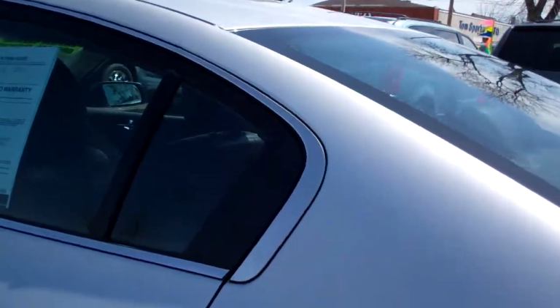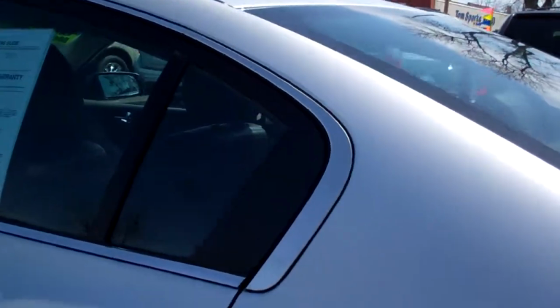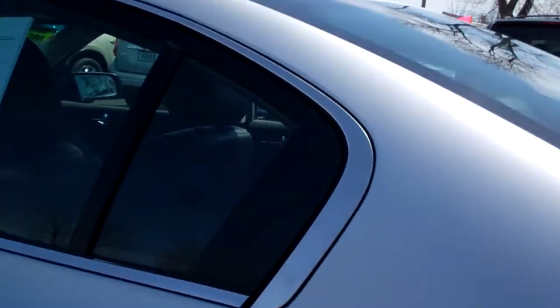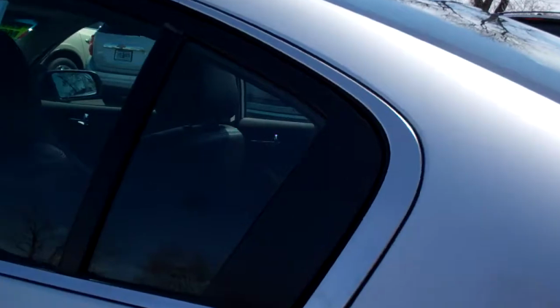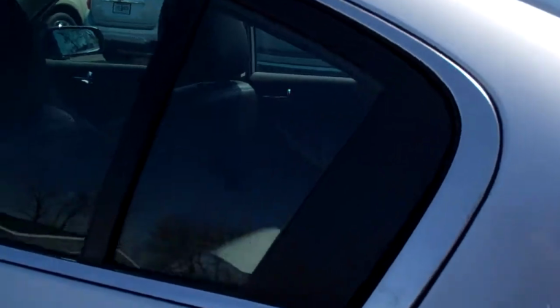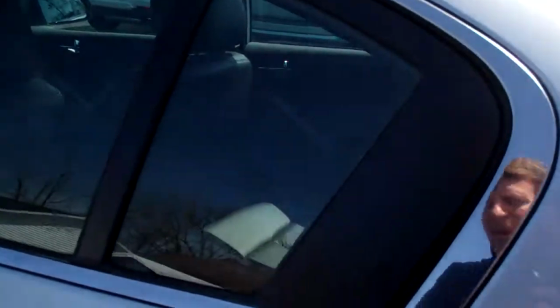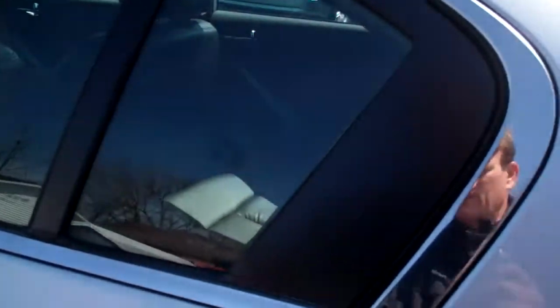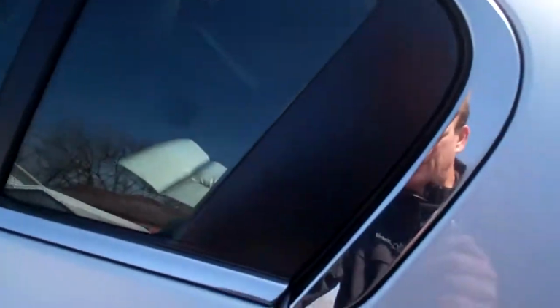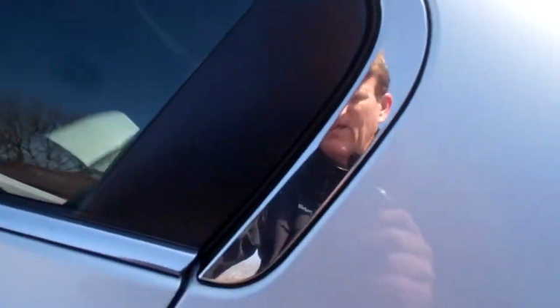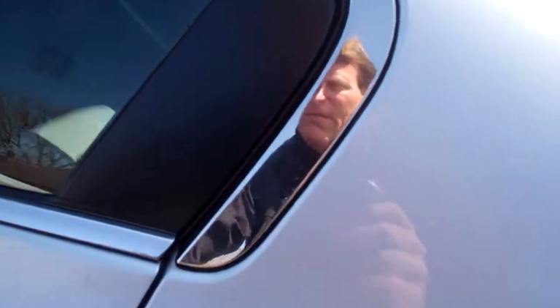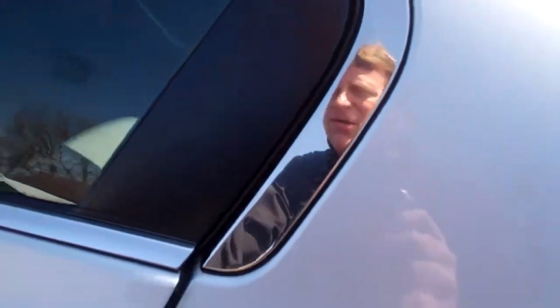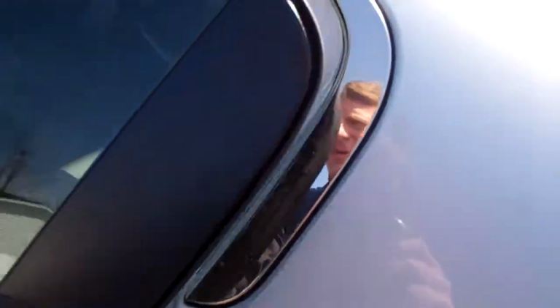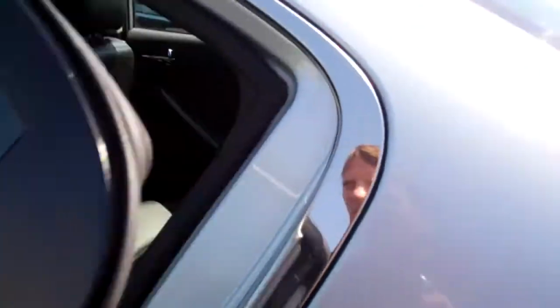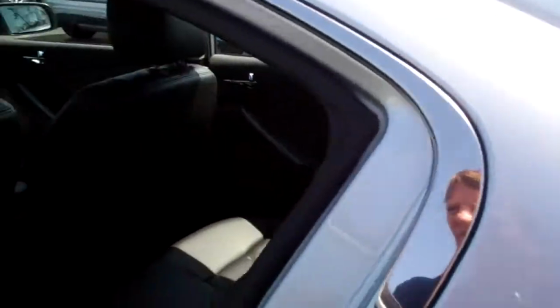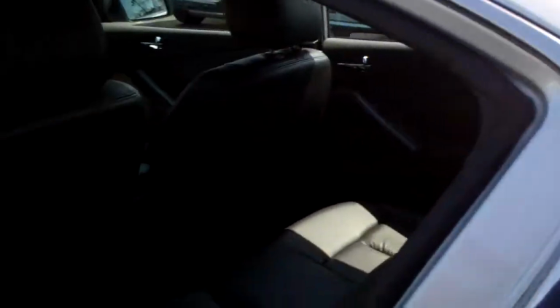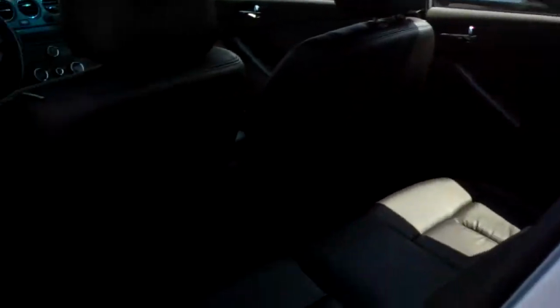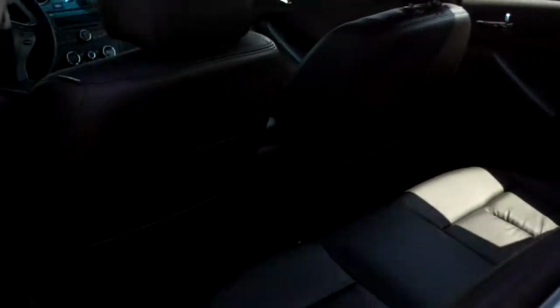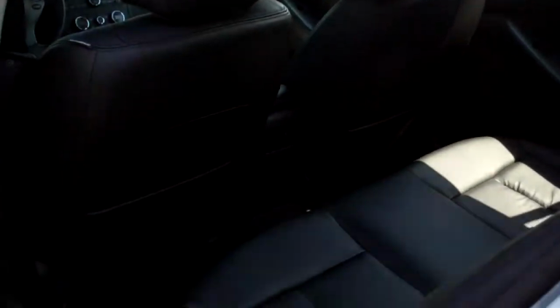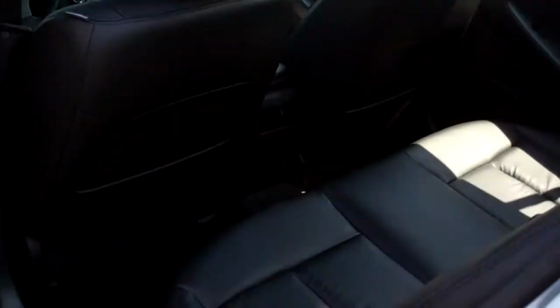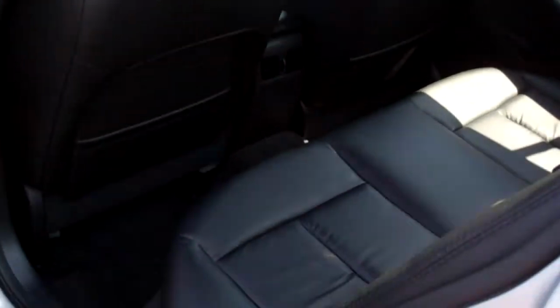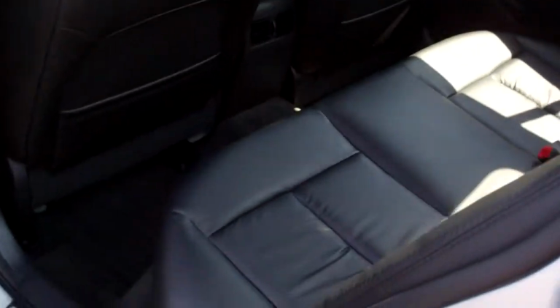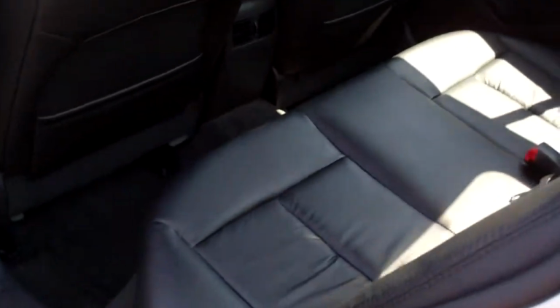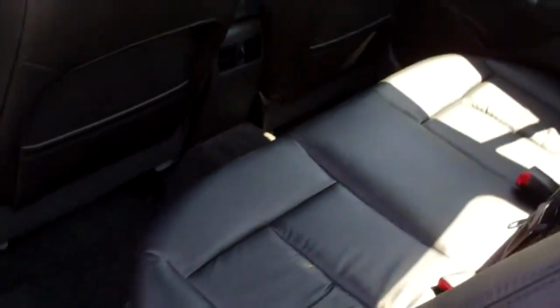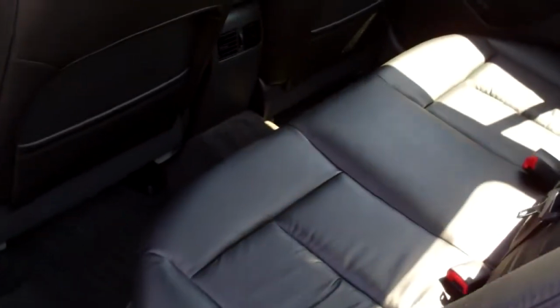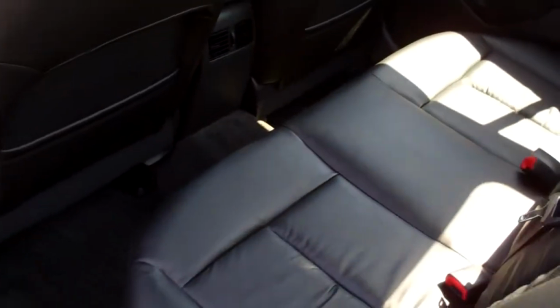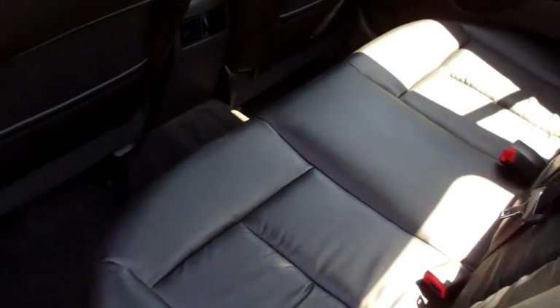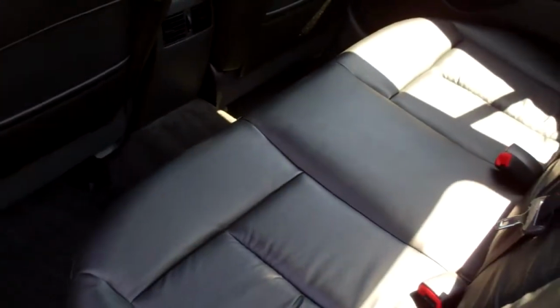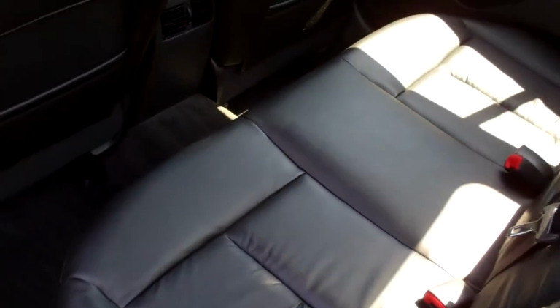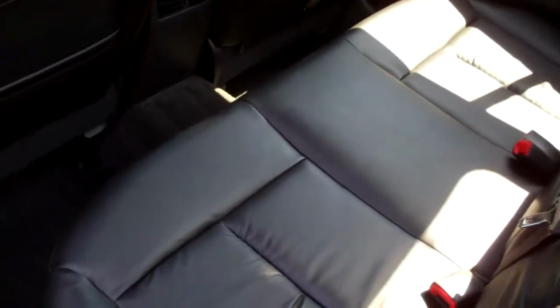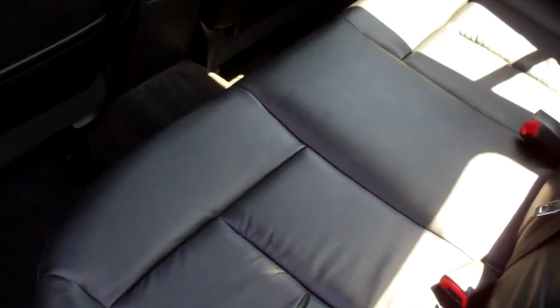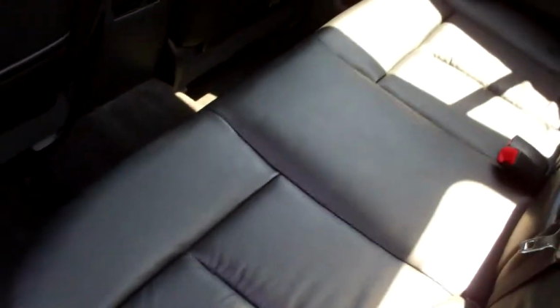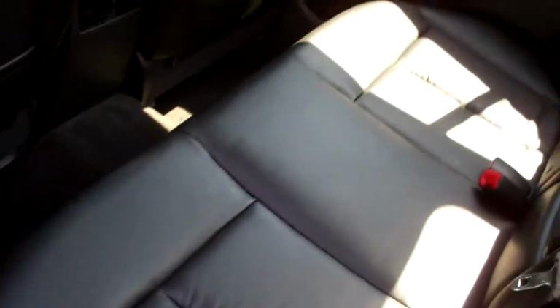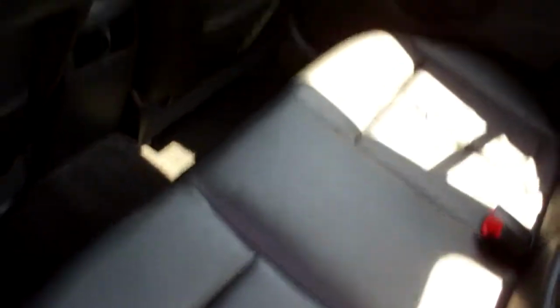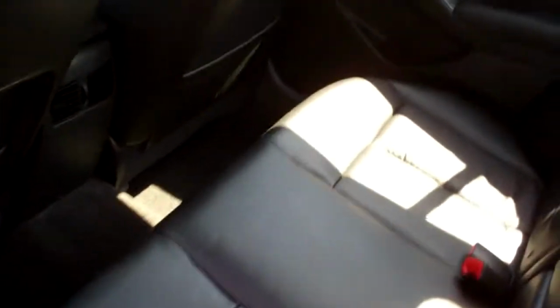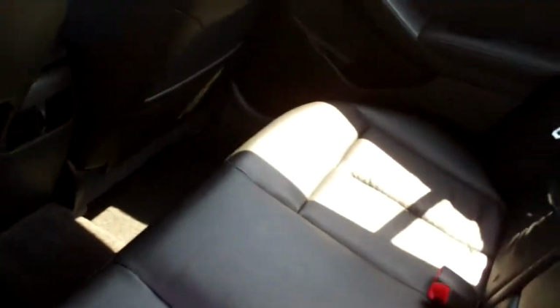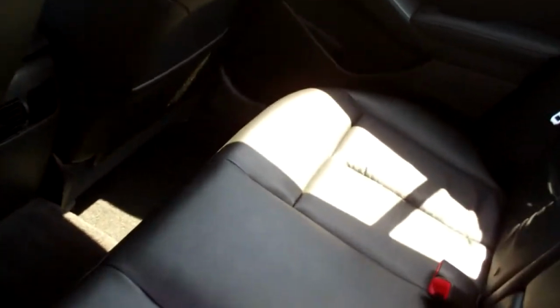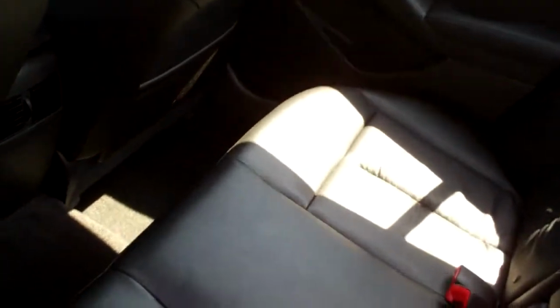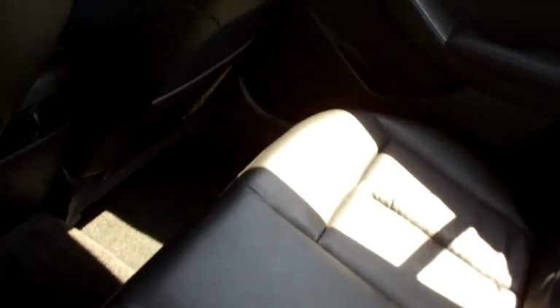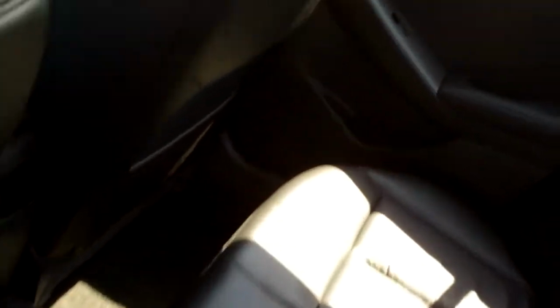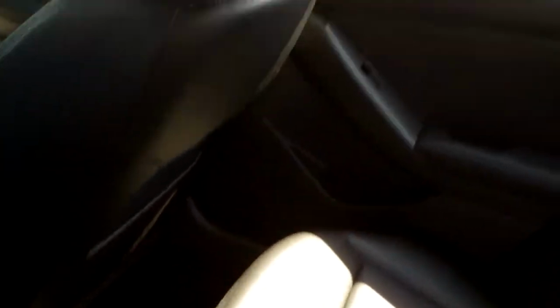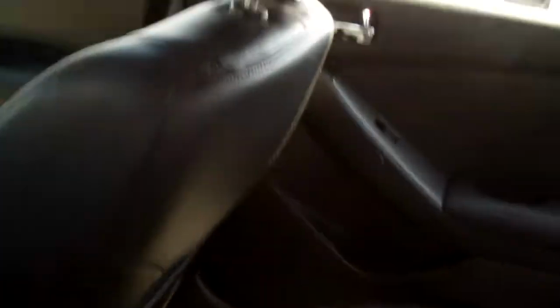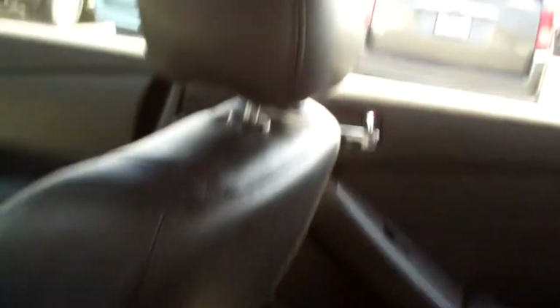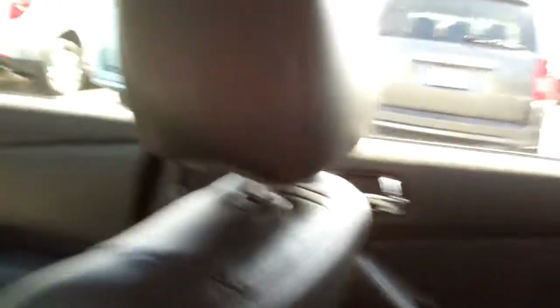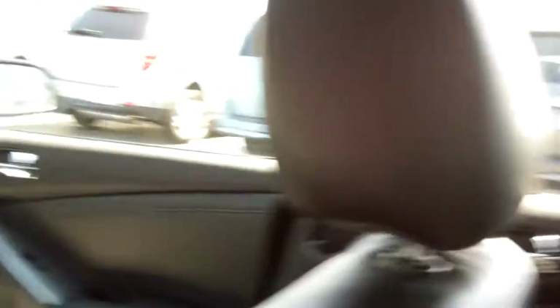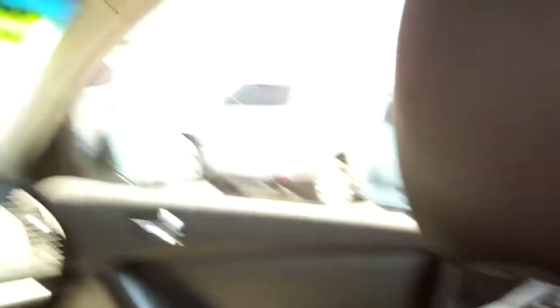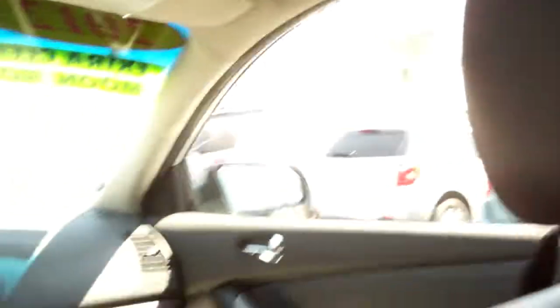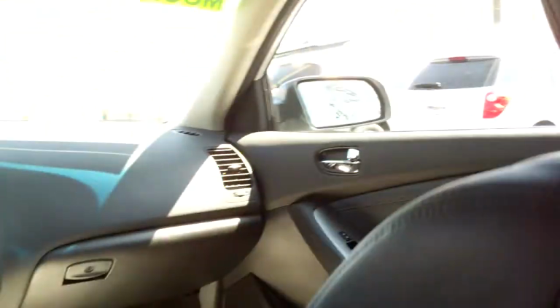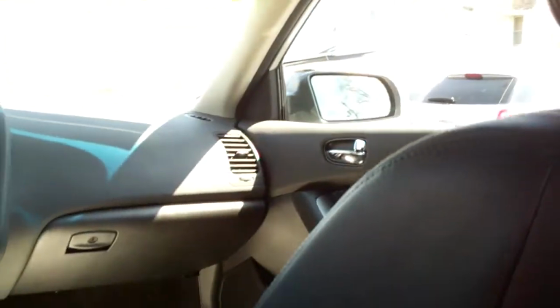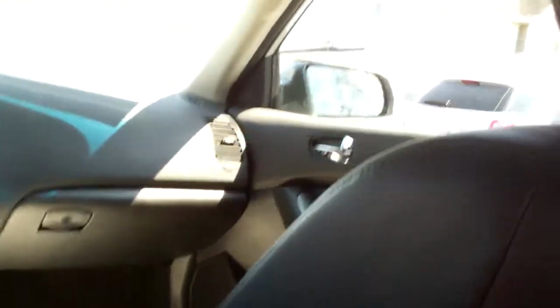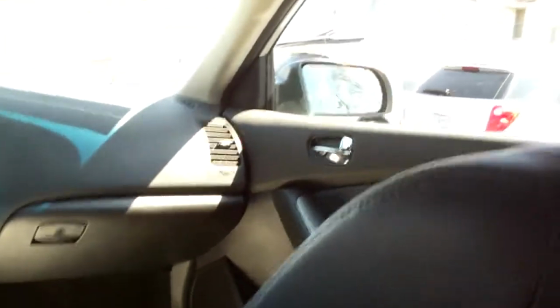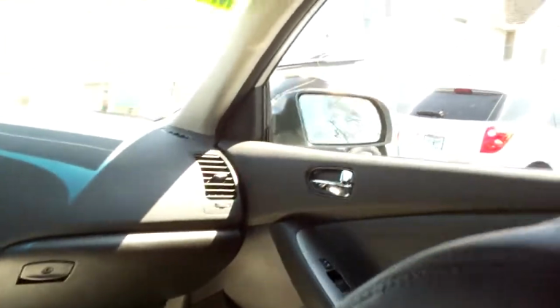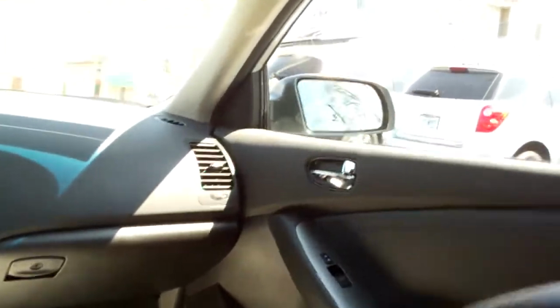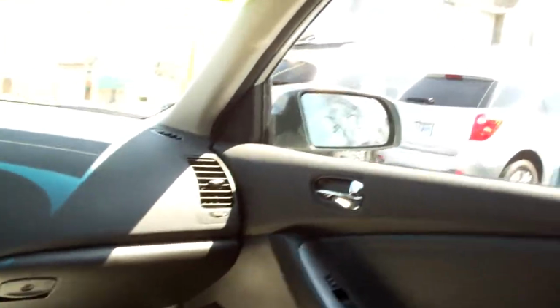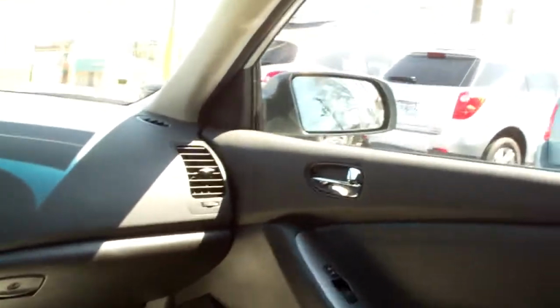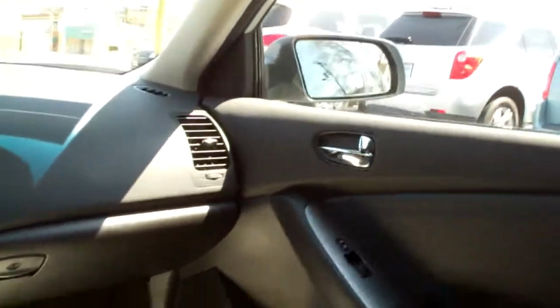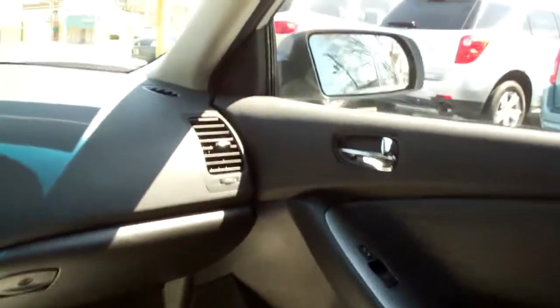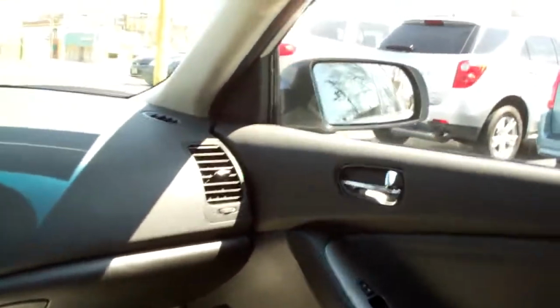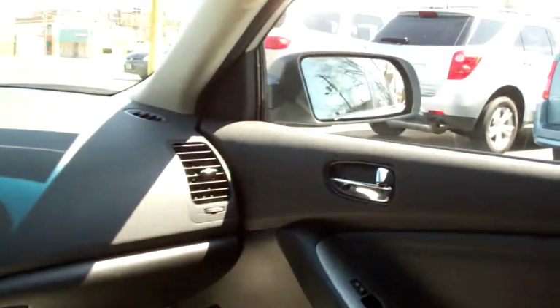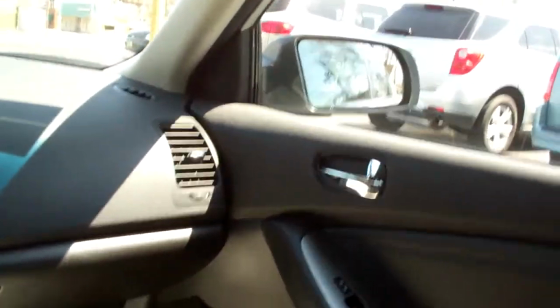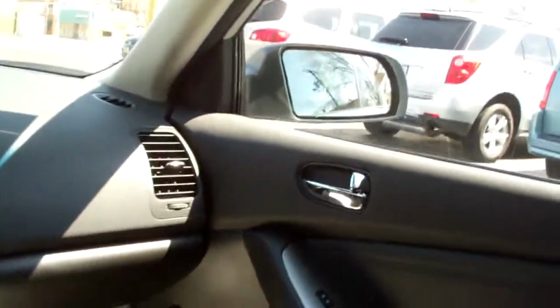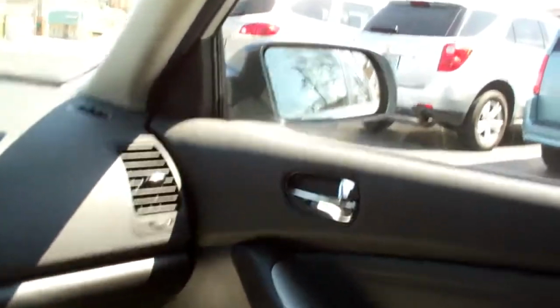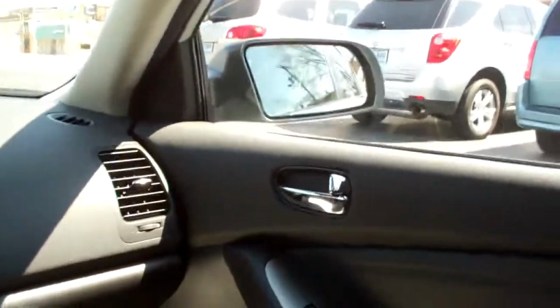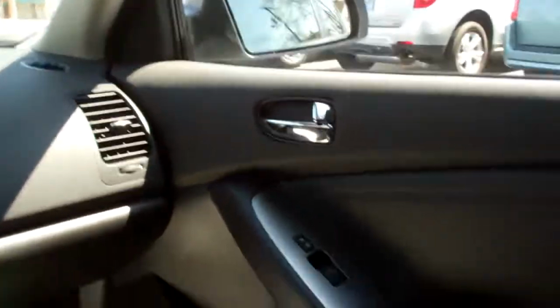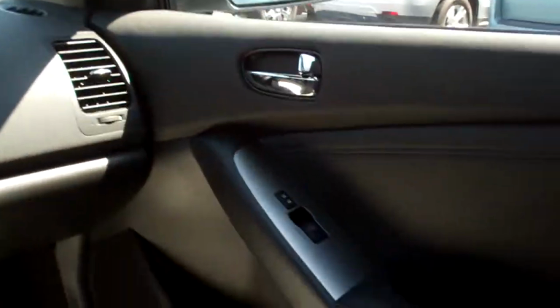No apparent damage around this vehicle. Ebony leather — nice inside, no smells.